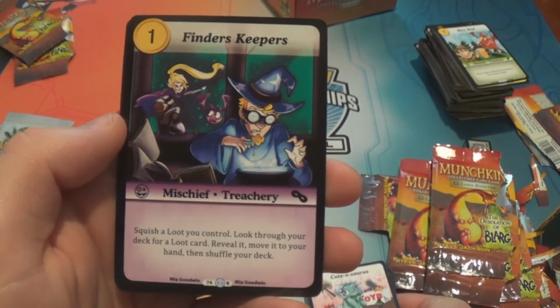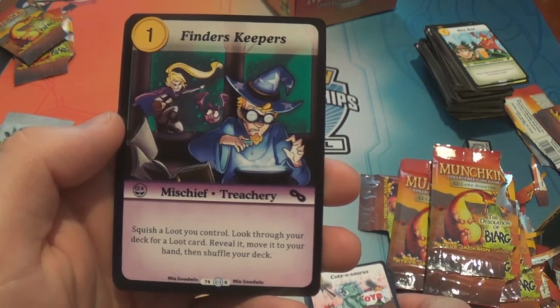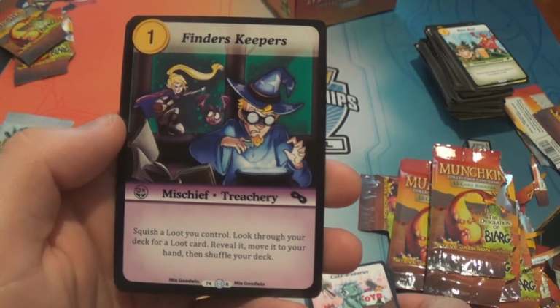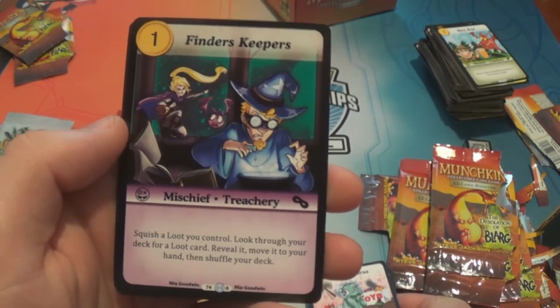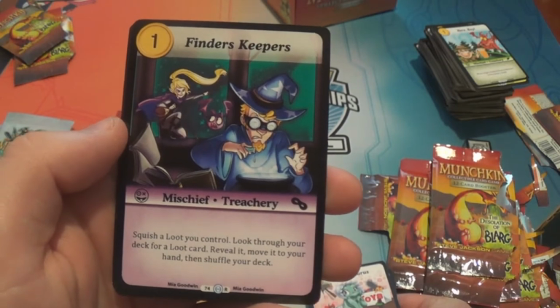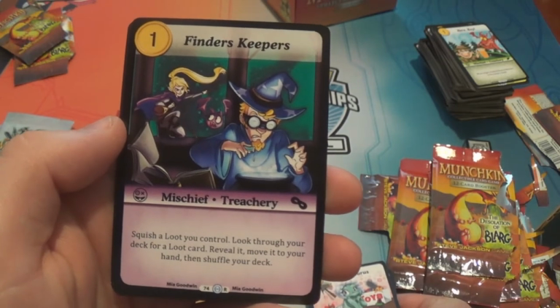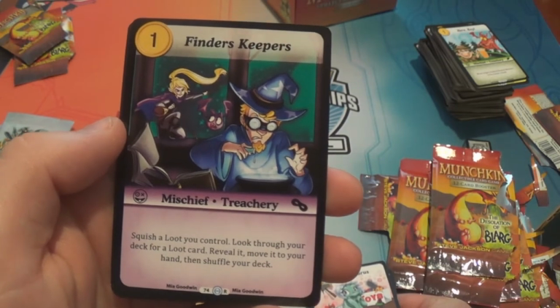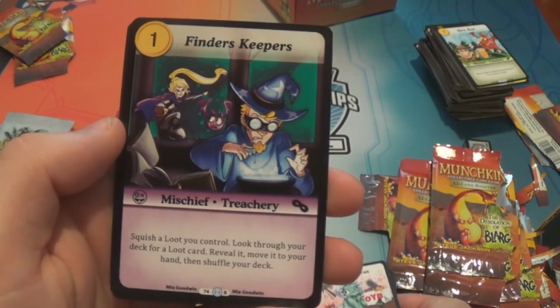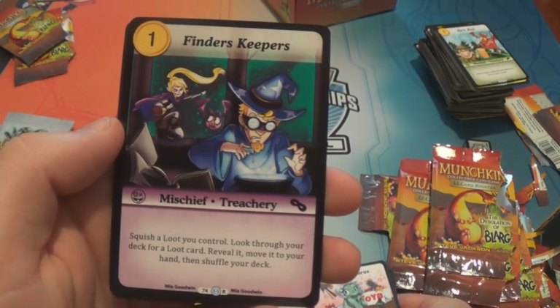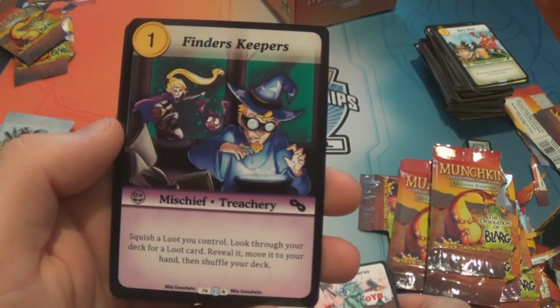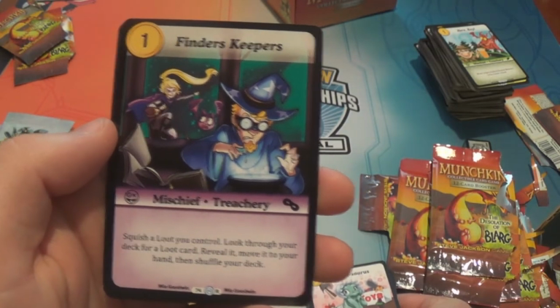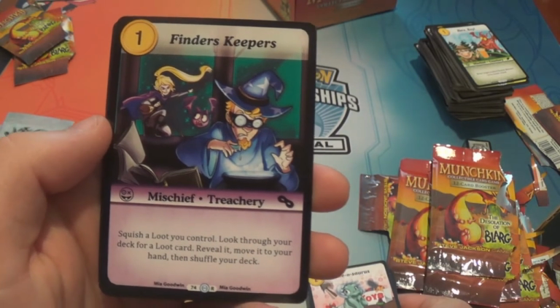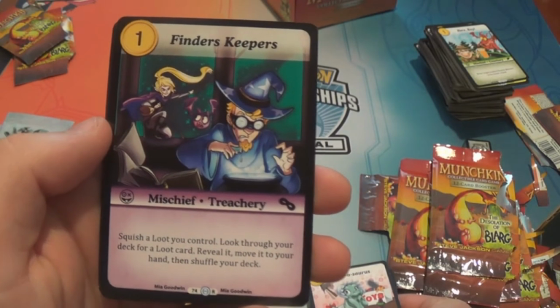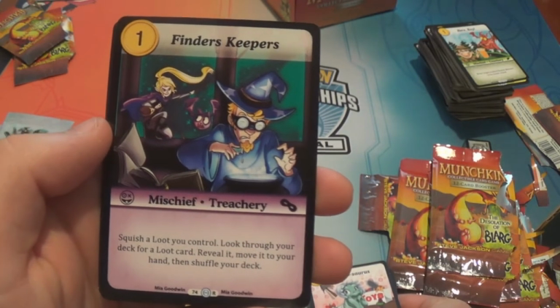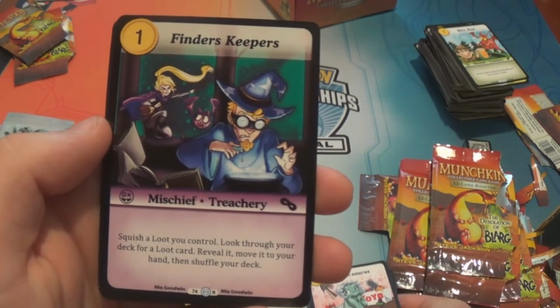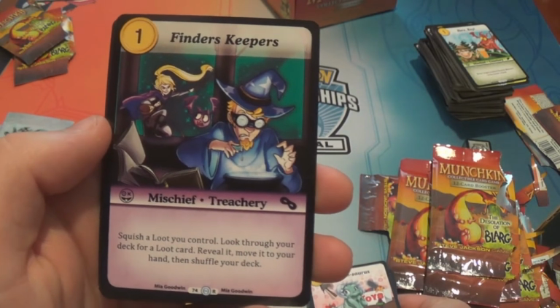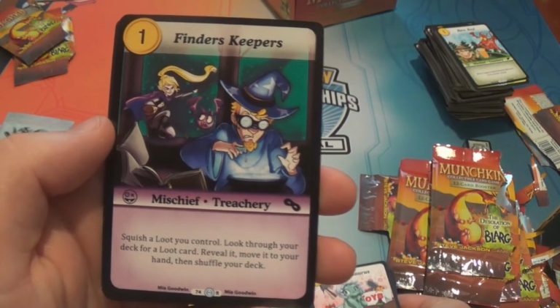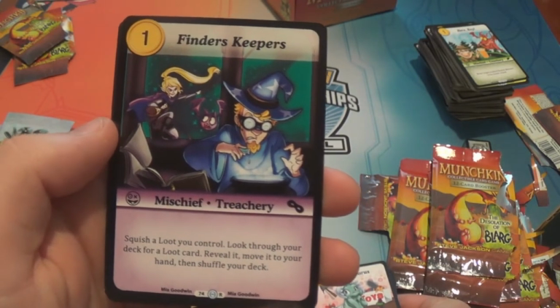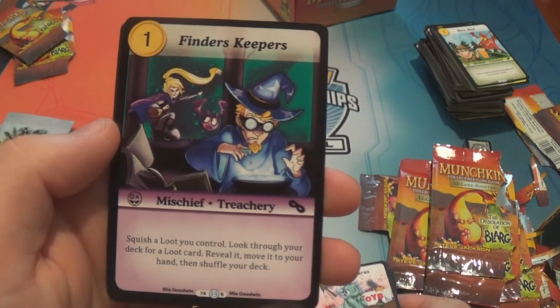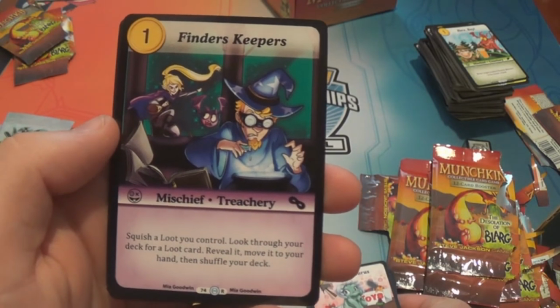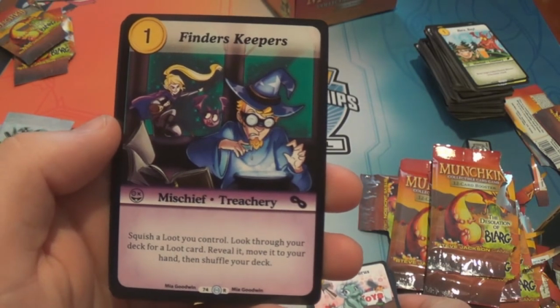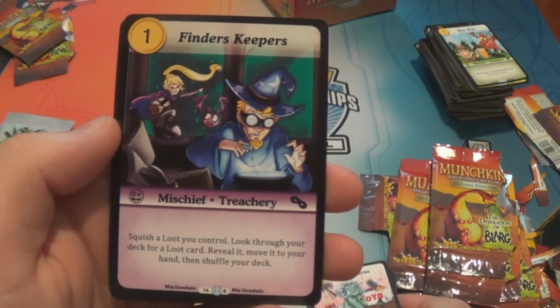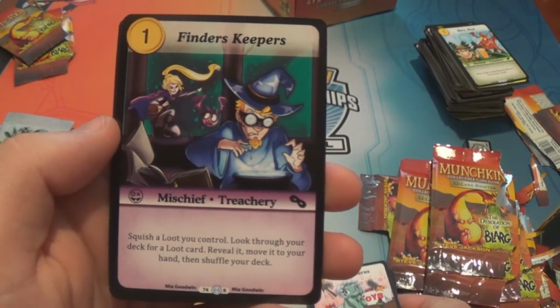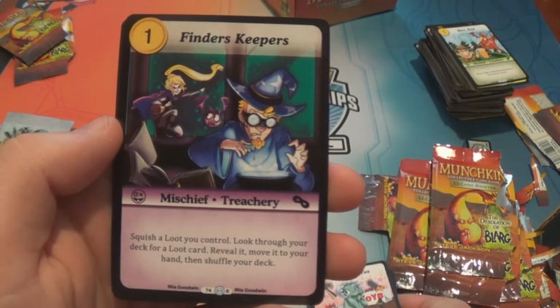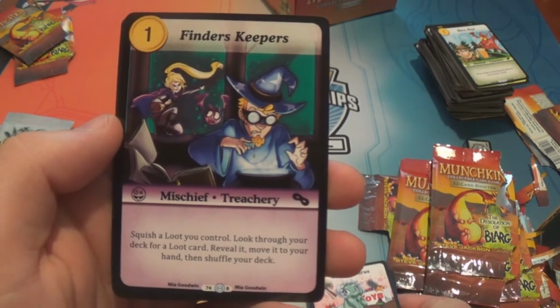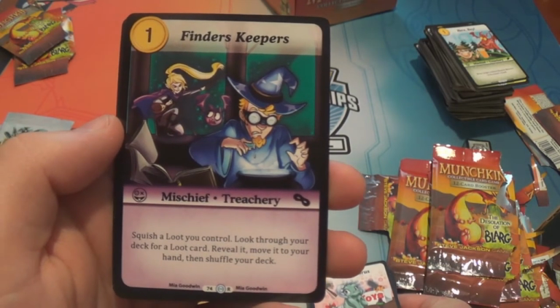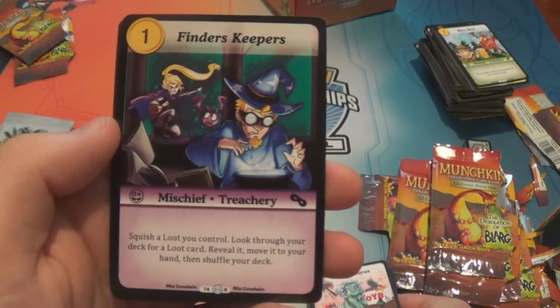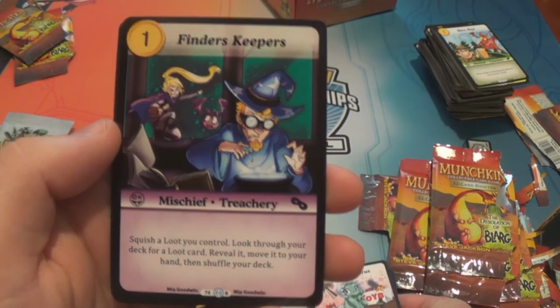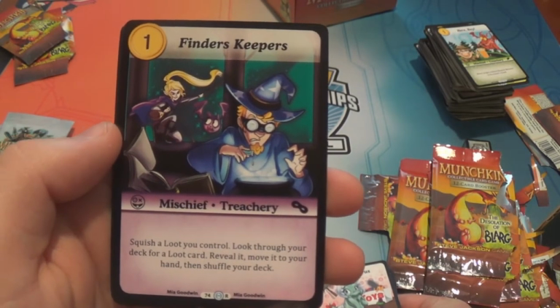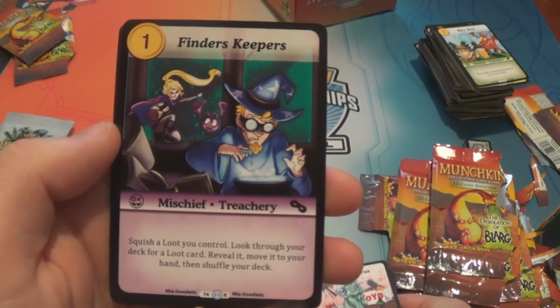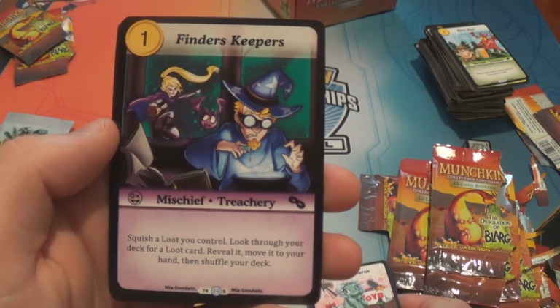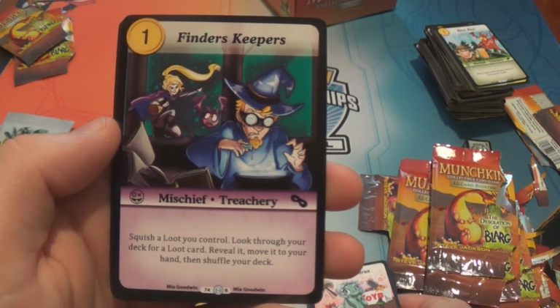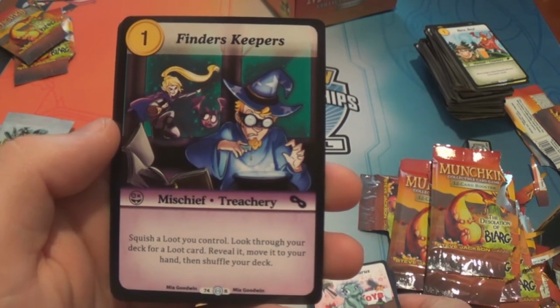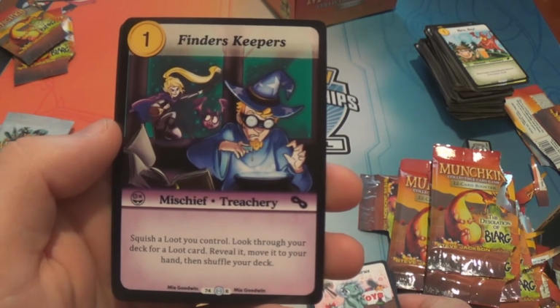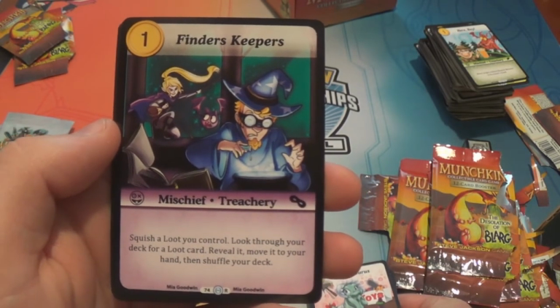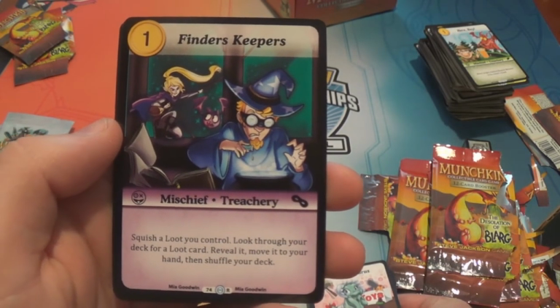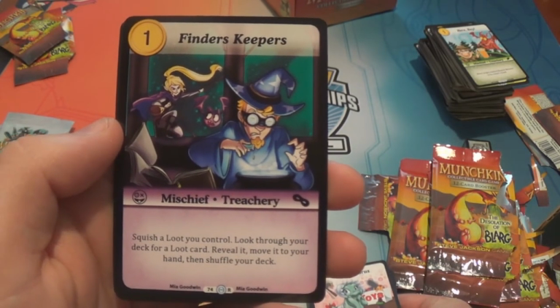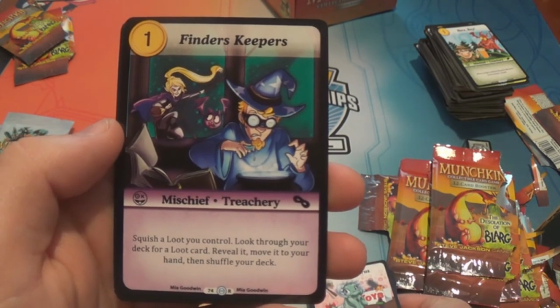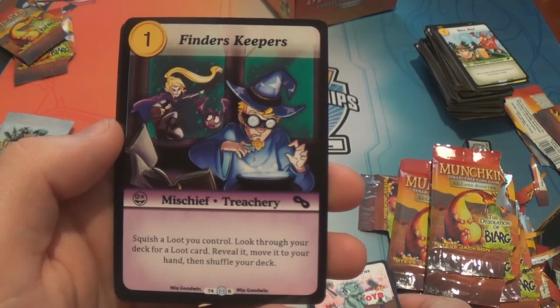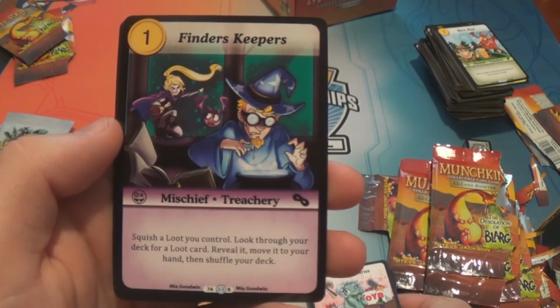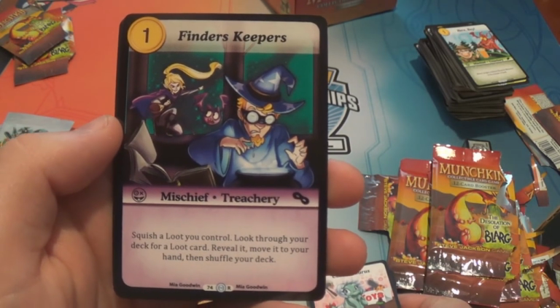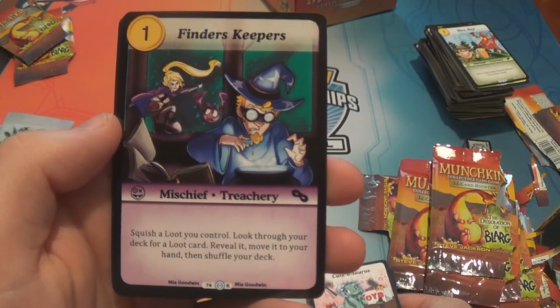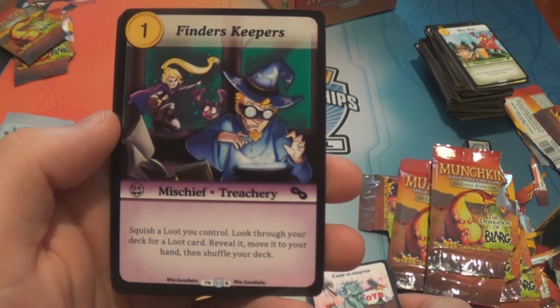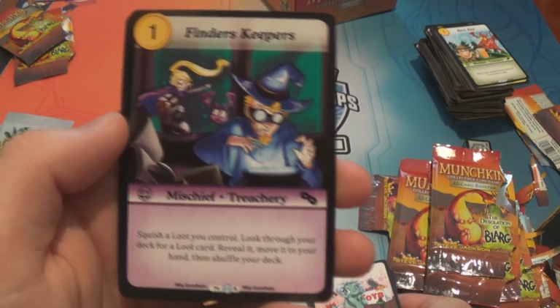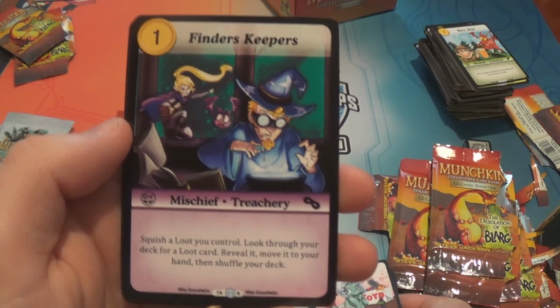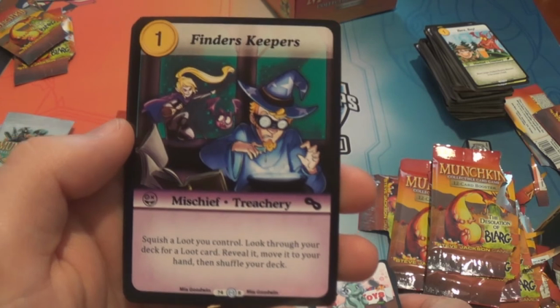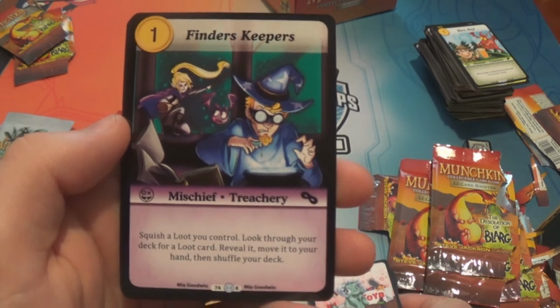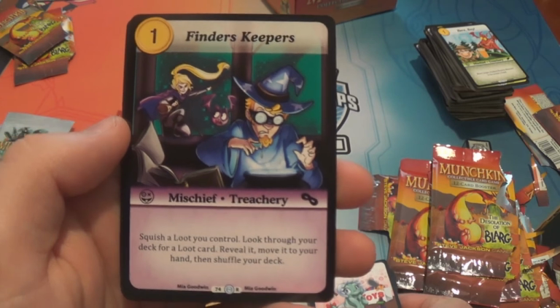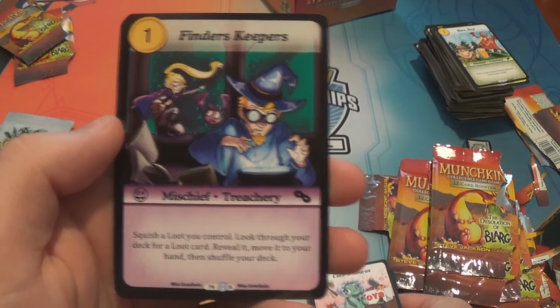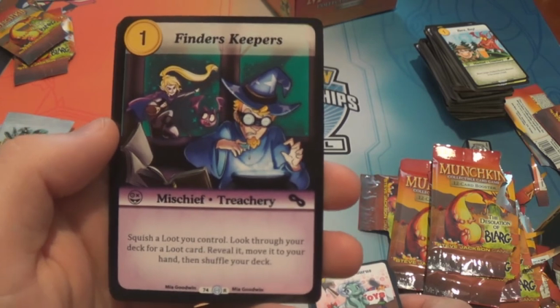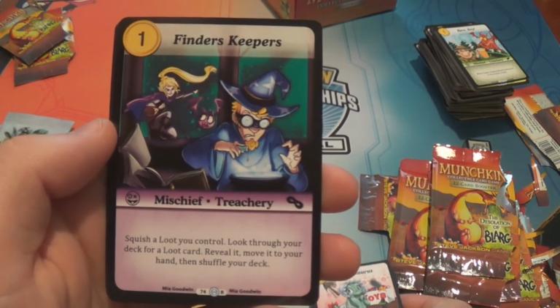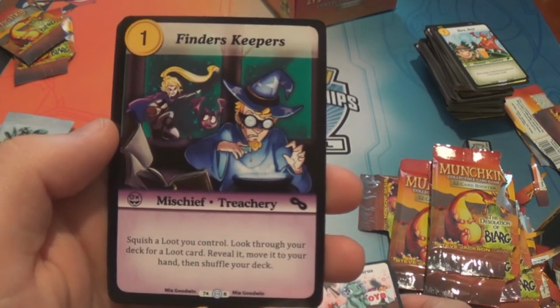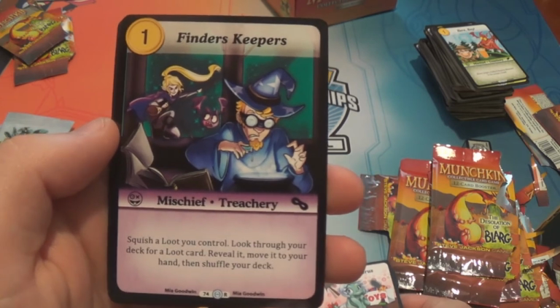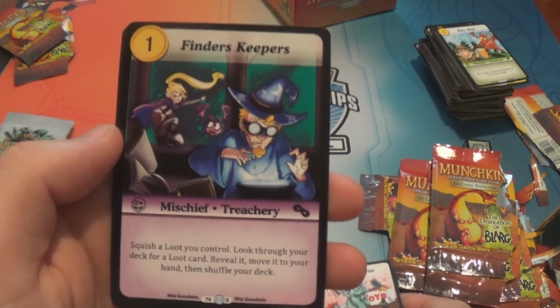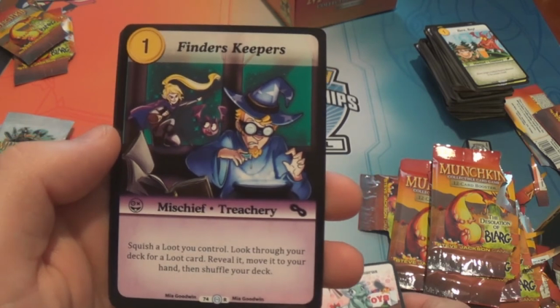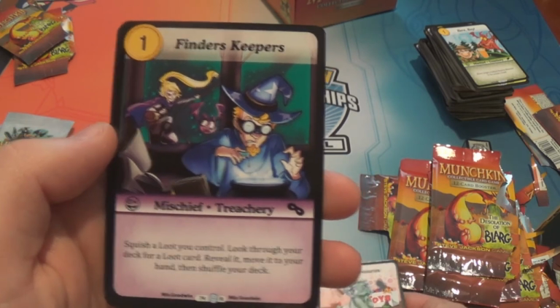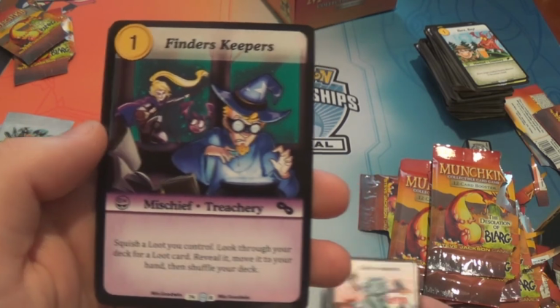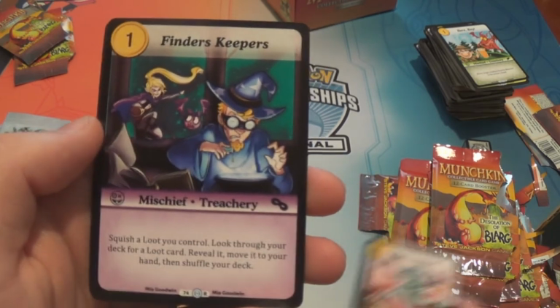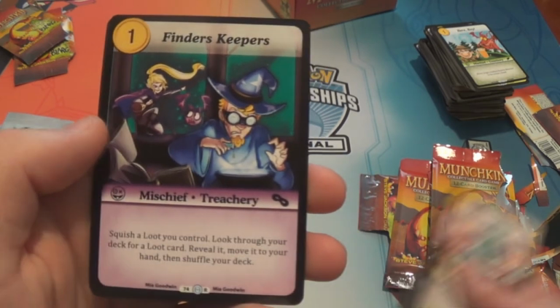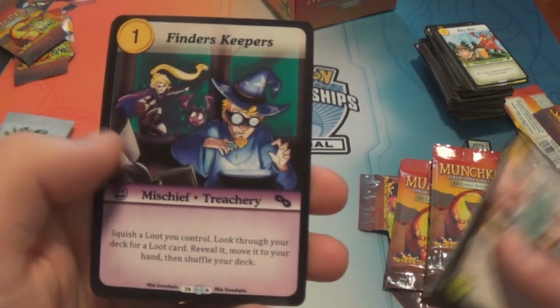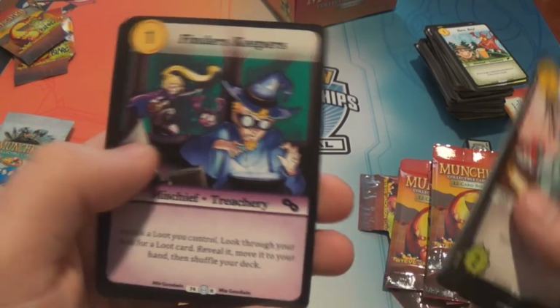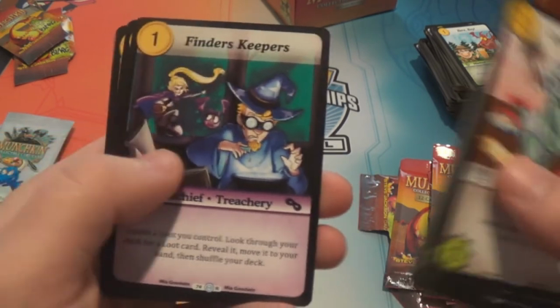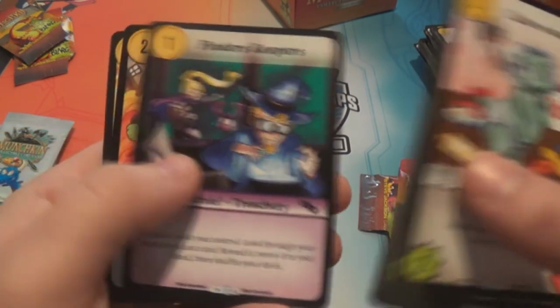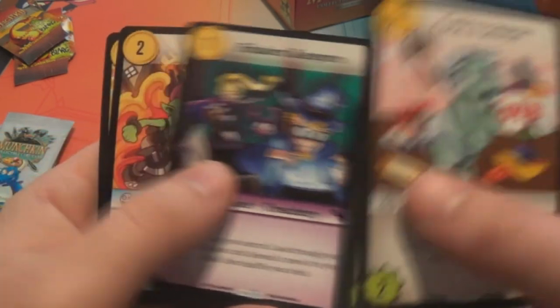Finders Keepers — a rare, one gold mischief treachery: squish a loot you control, look through your deck for a loot card, reveal it, move it to your hand and shuffle your deck.